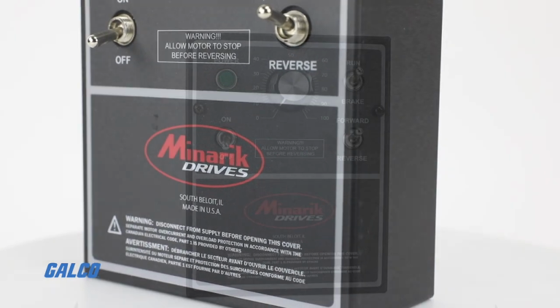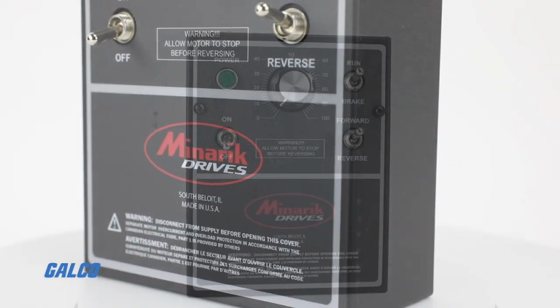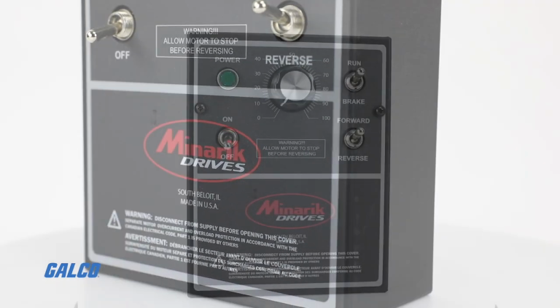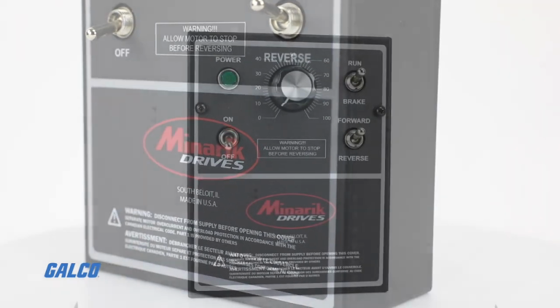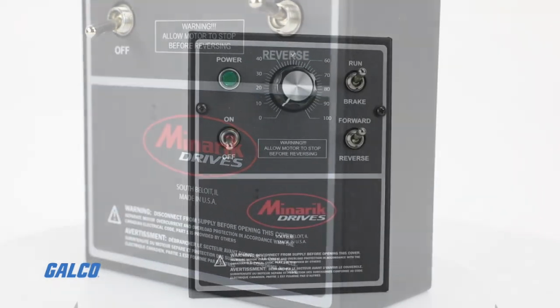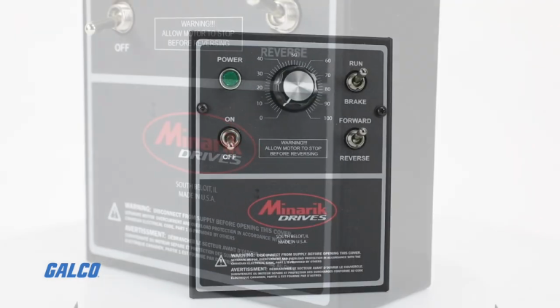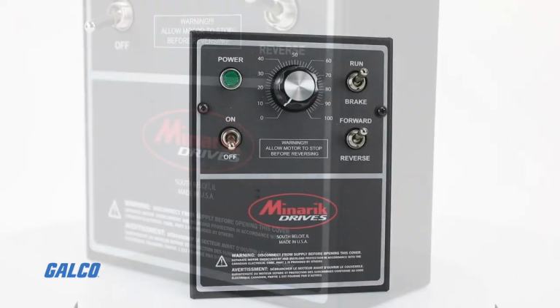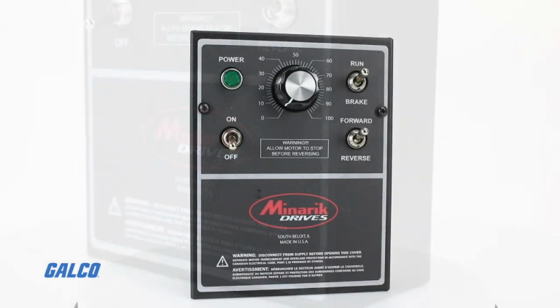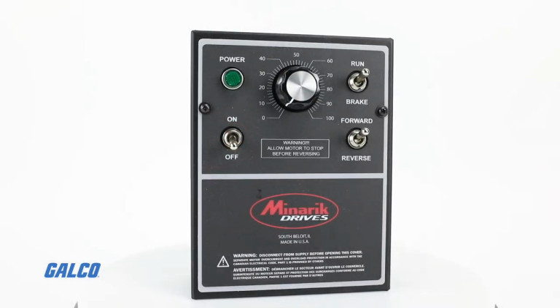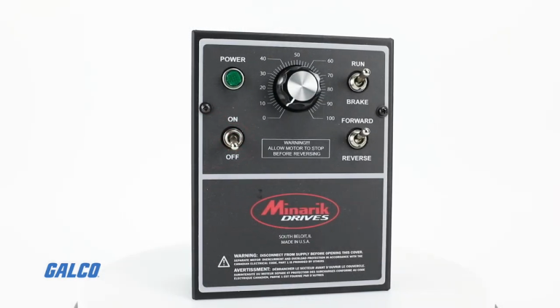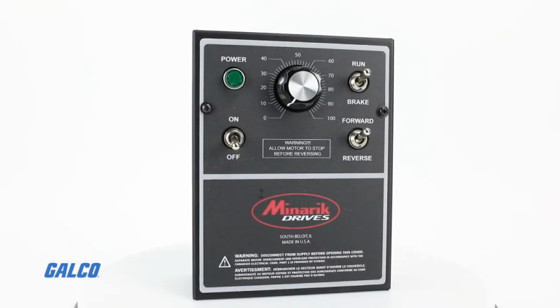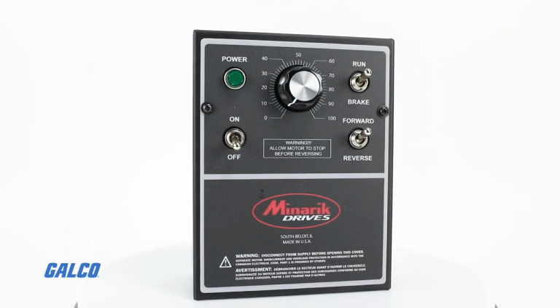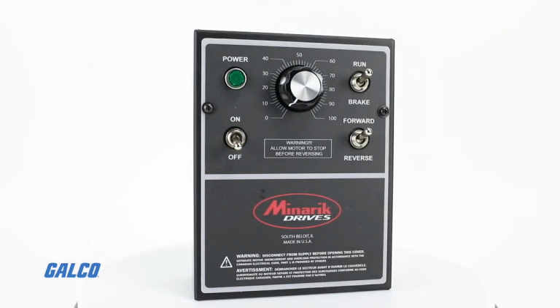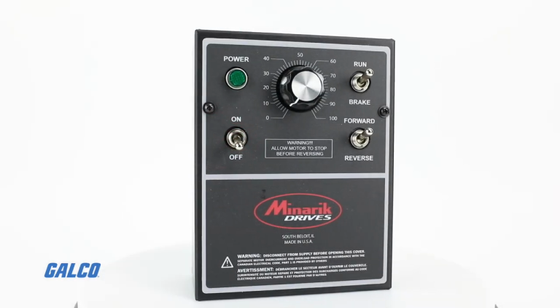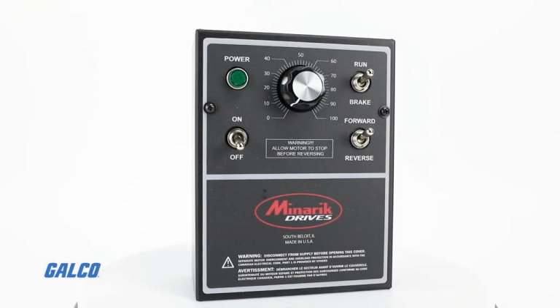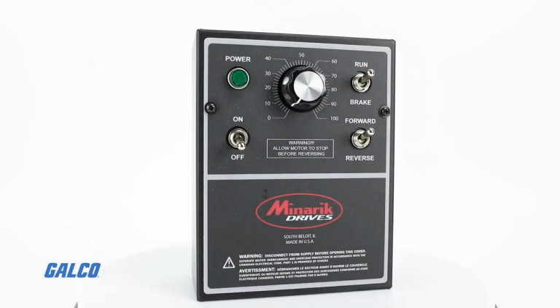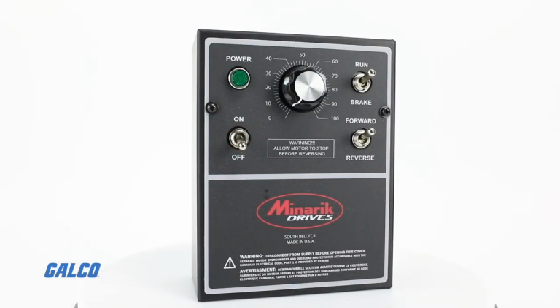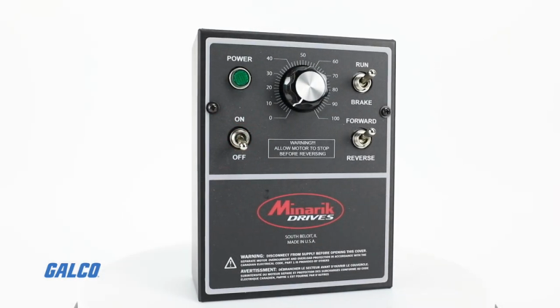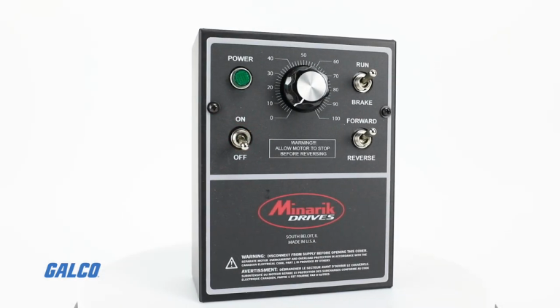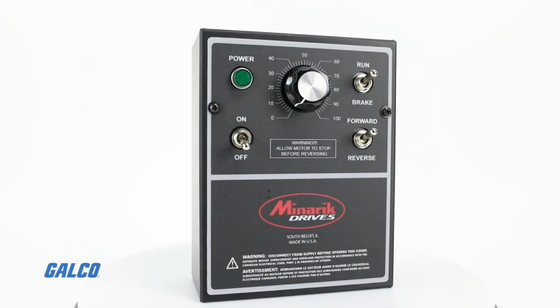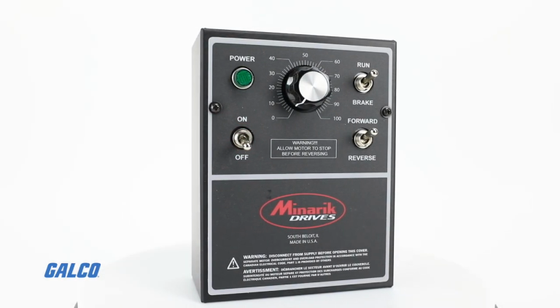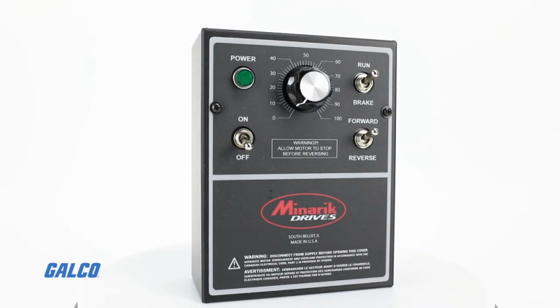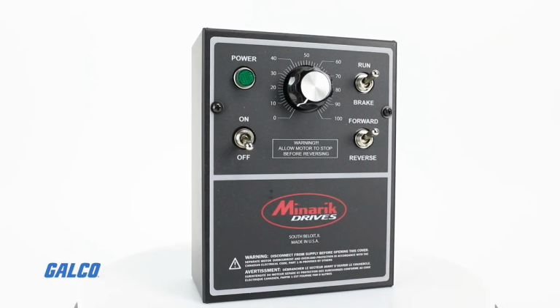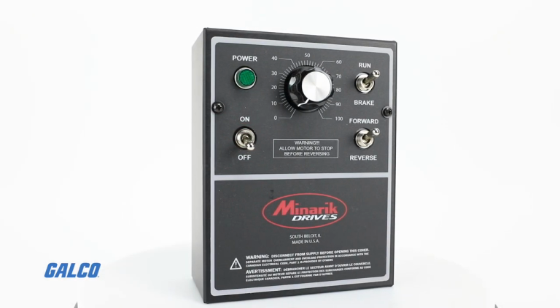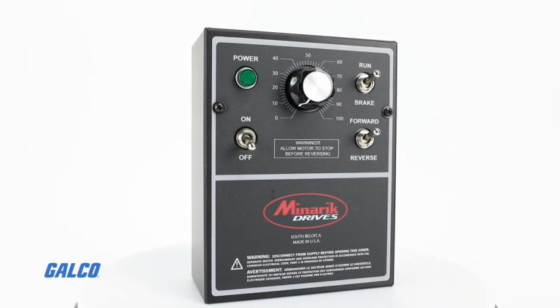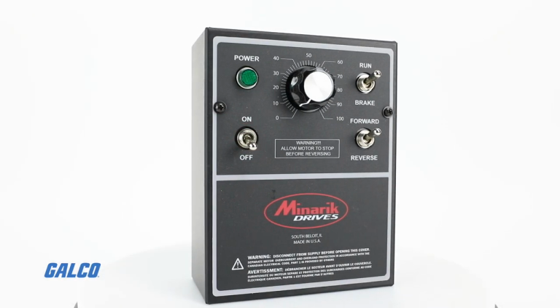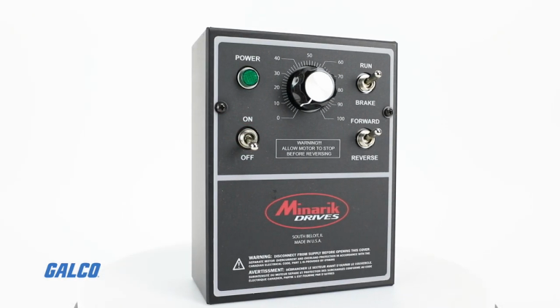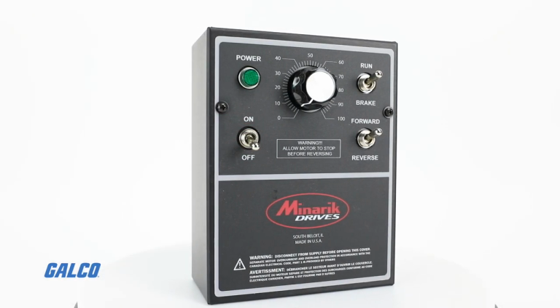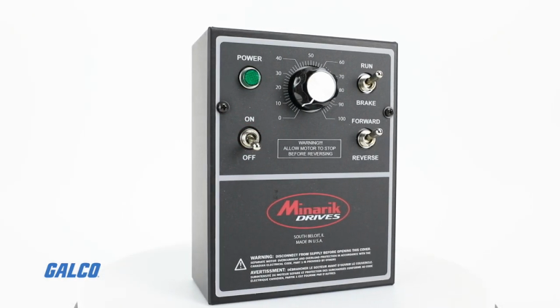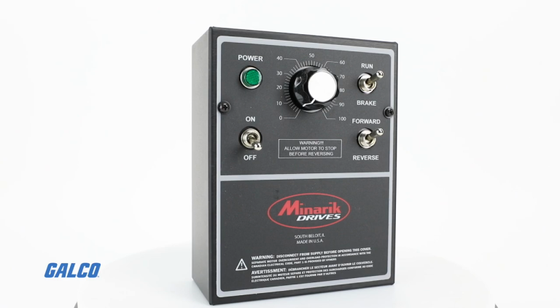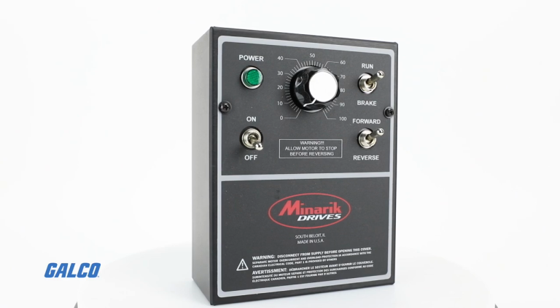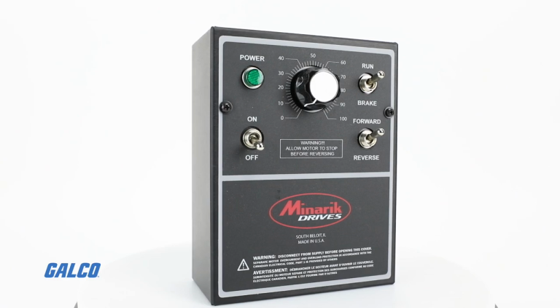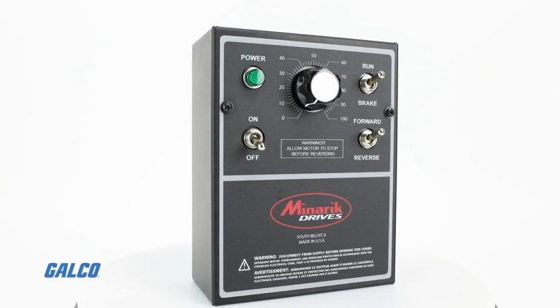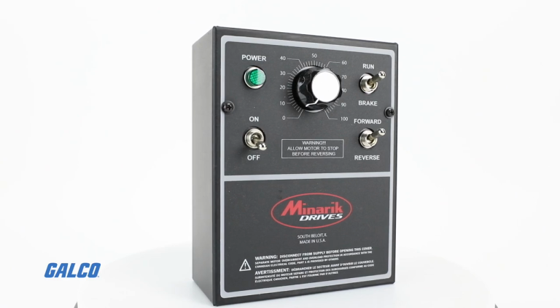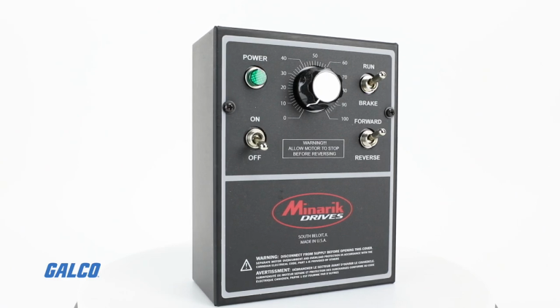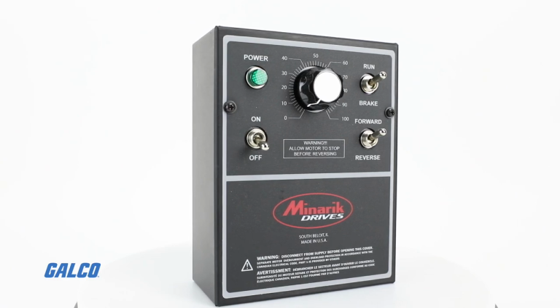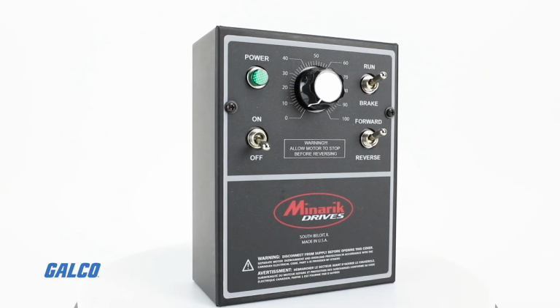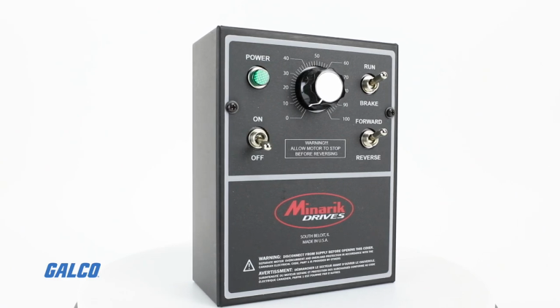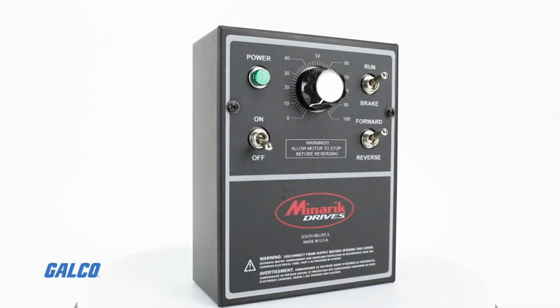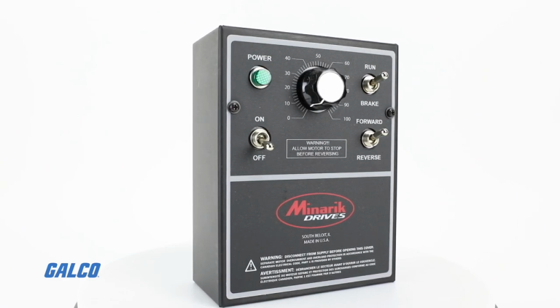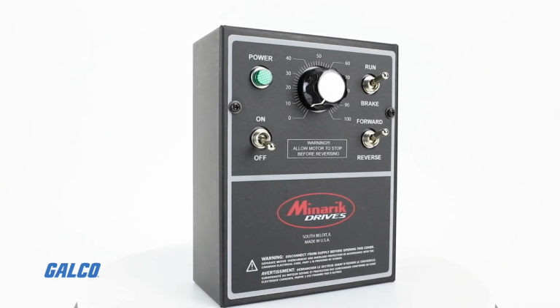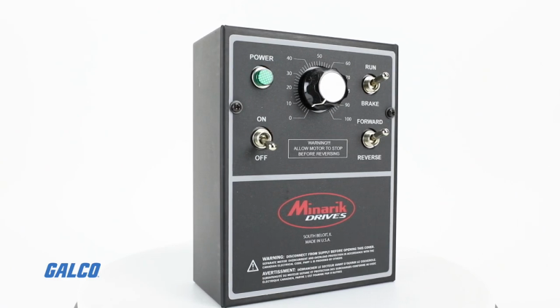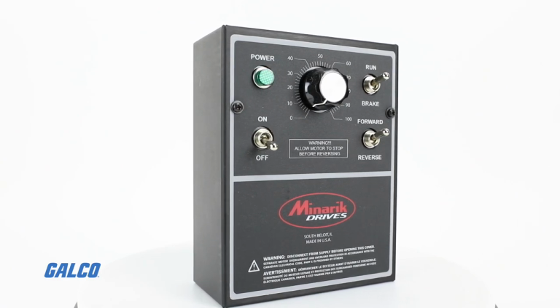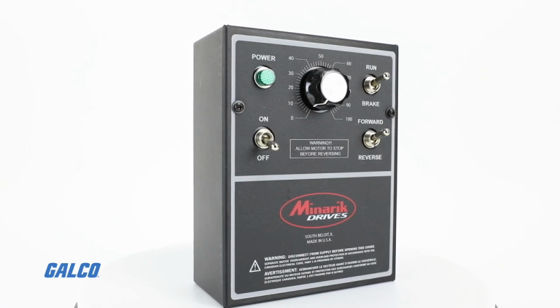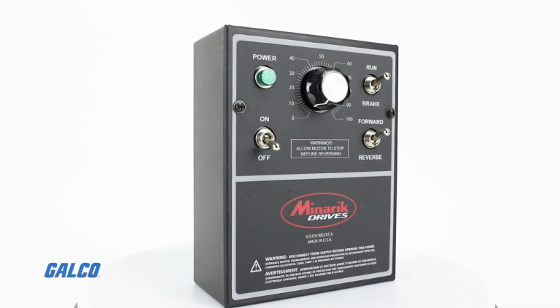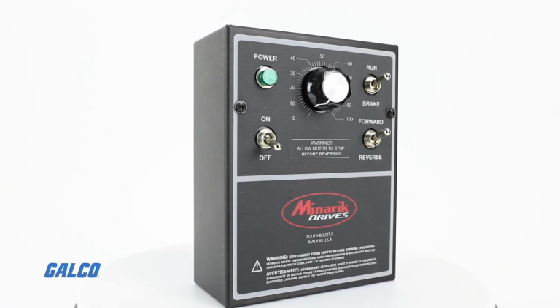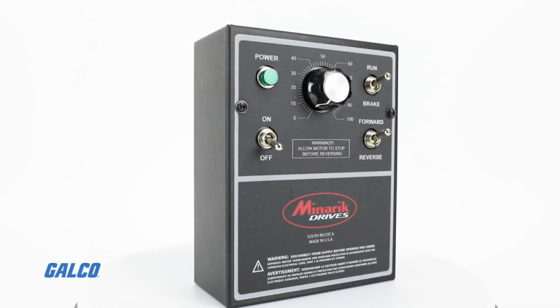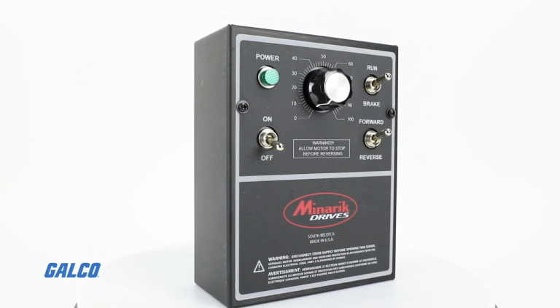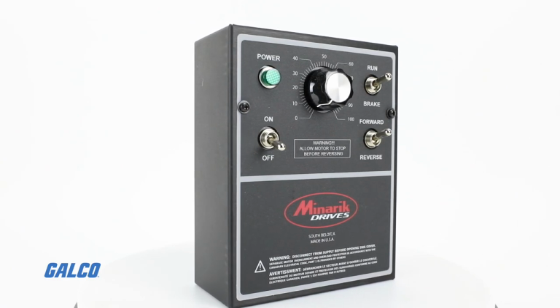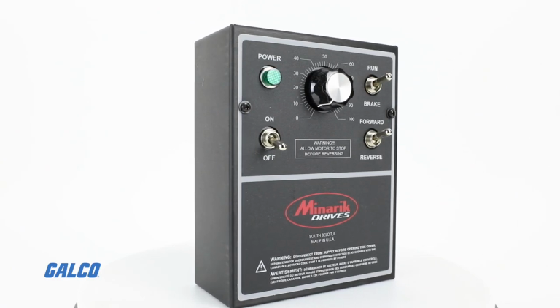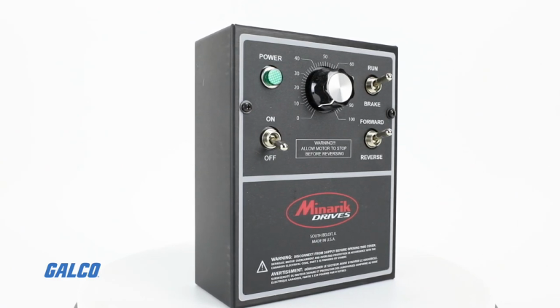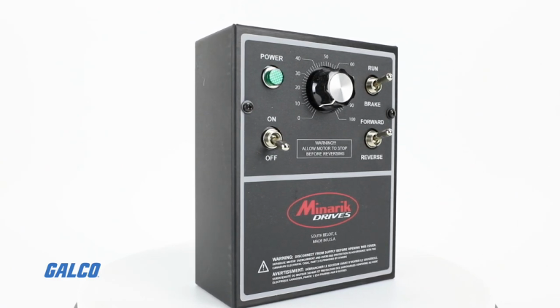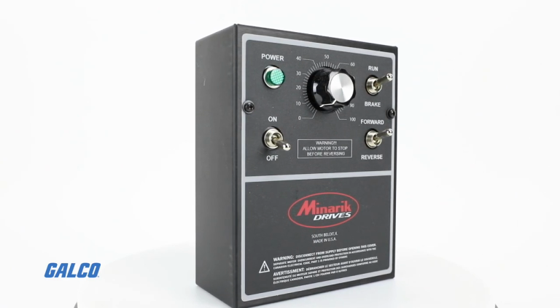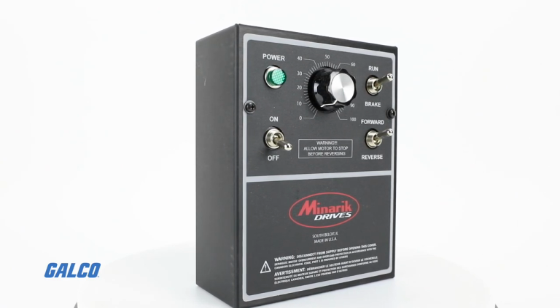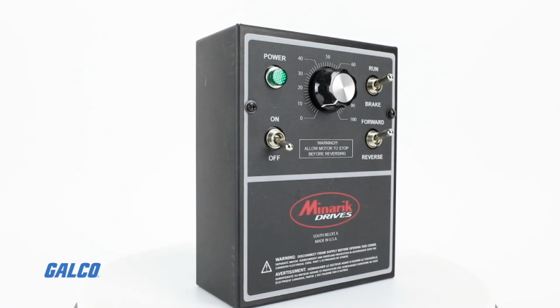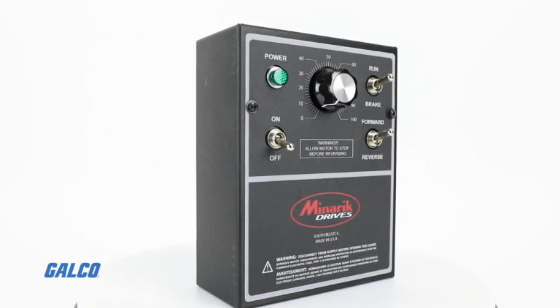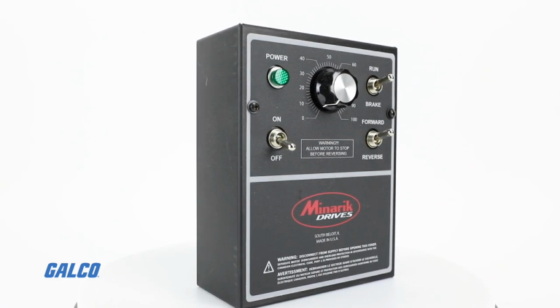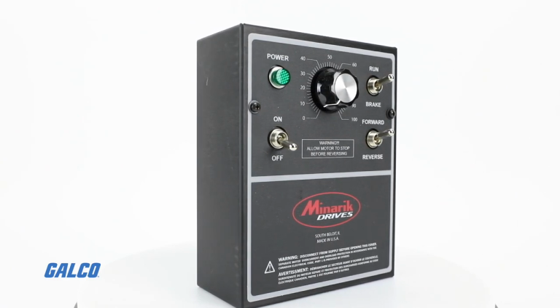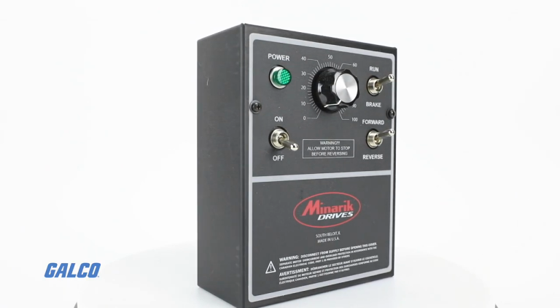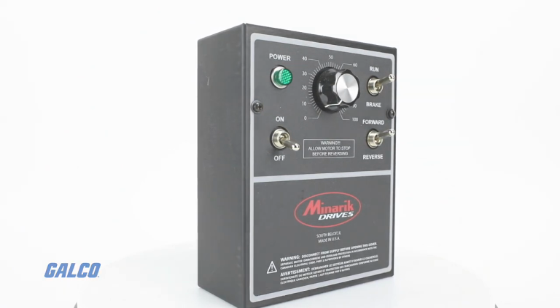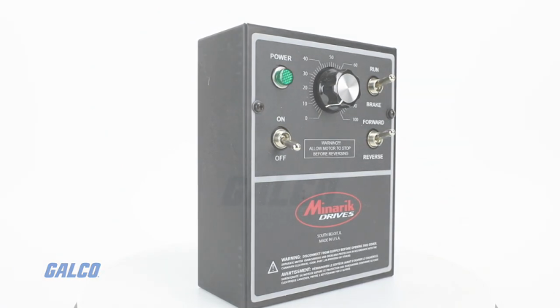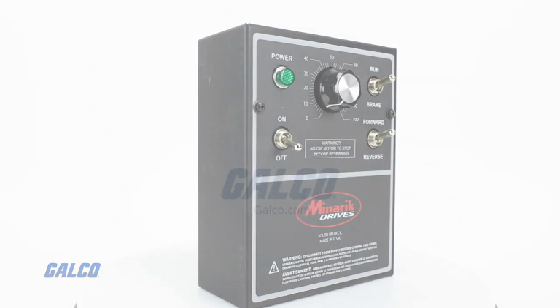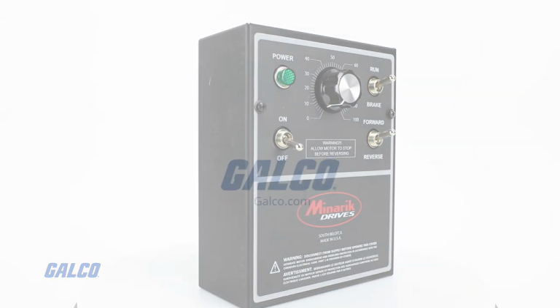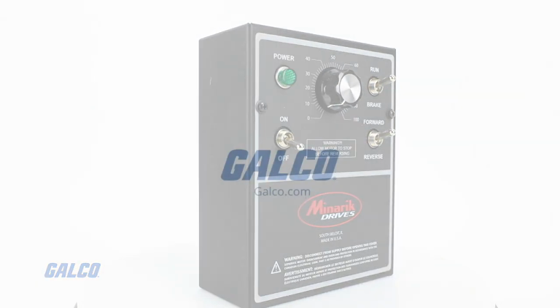Learn more about the MM23000C series DC Drive when you visit galco.com today.